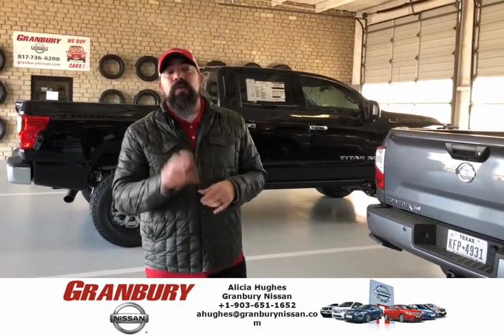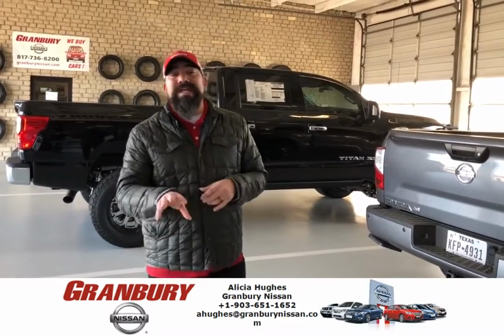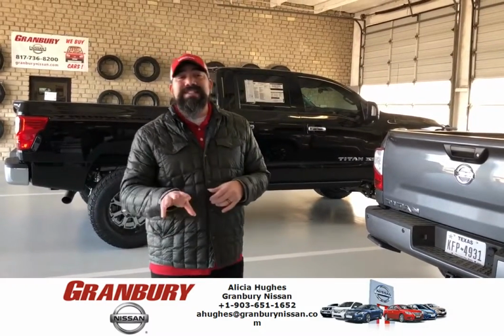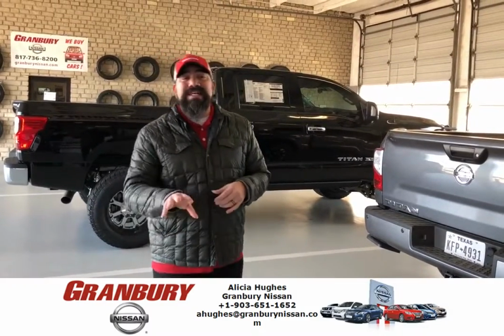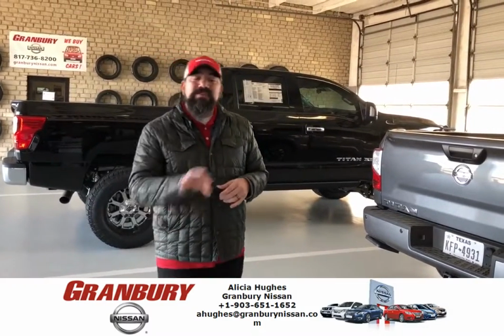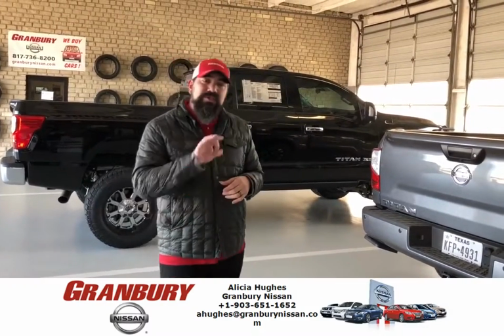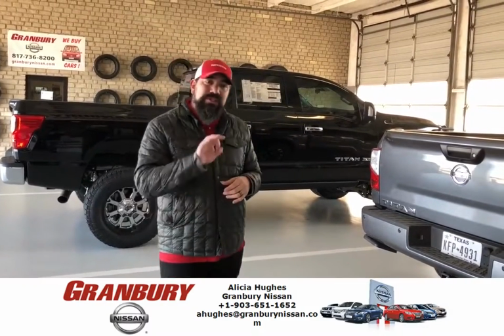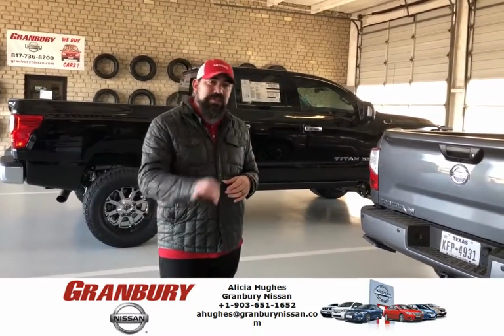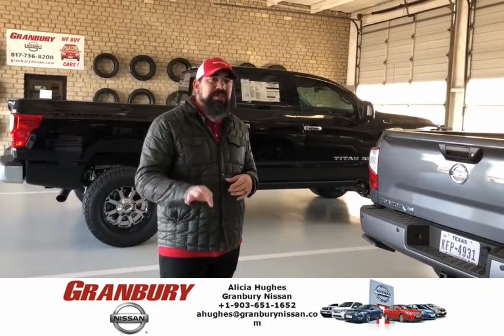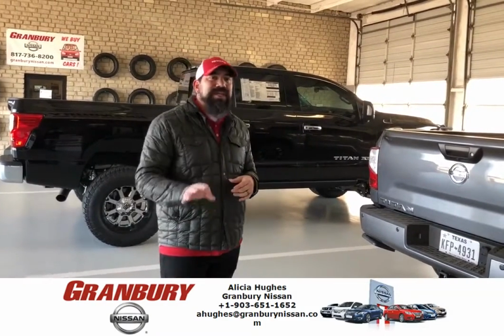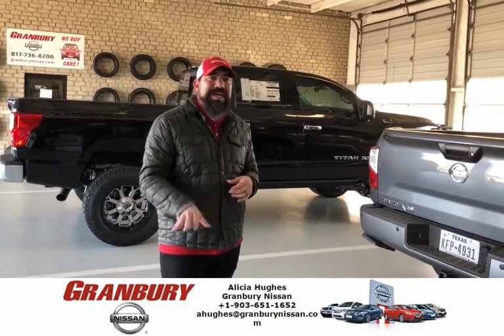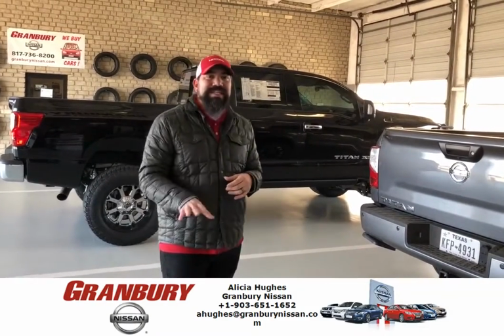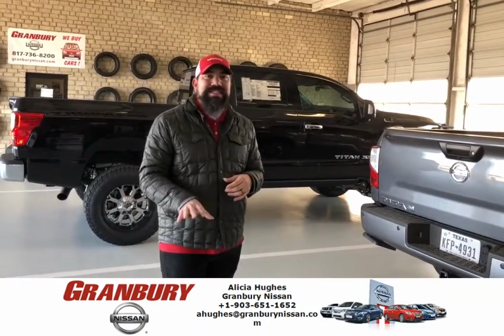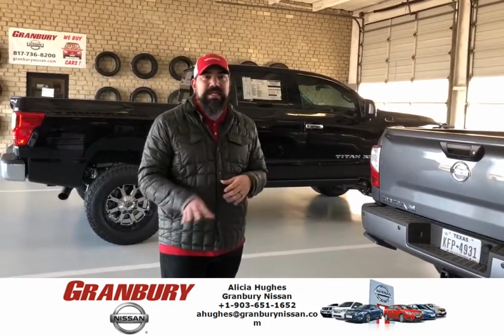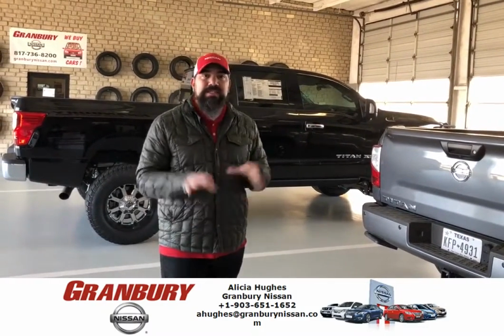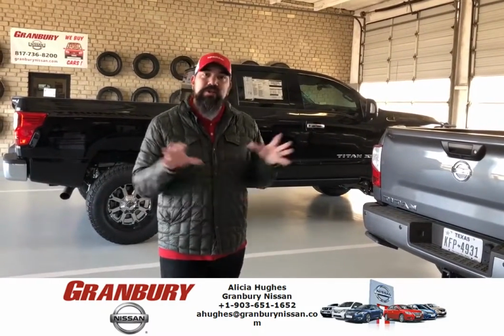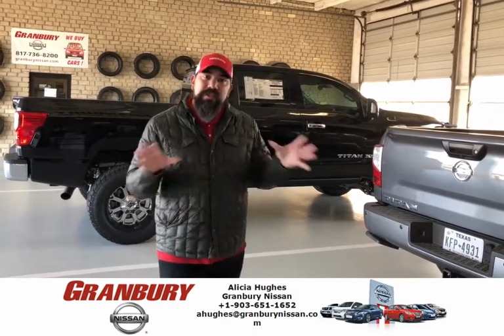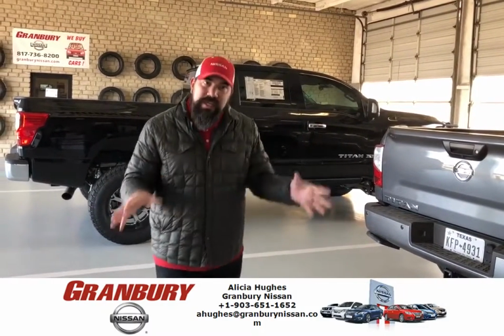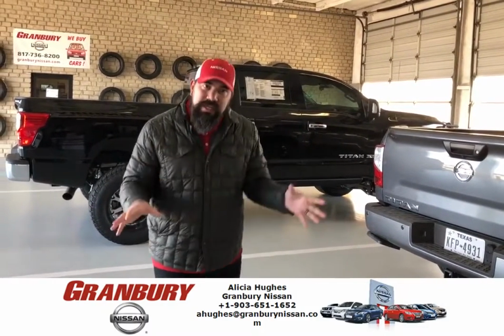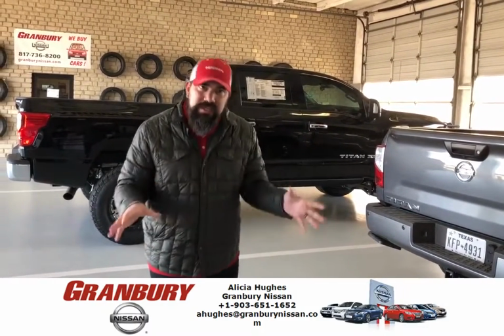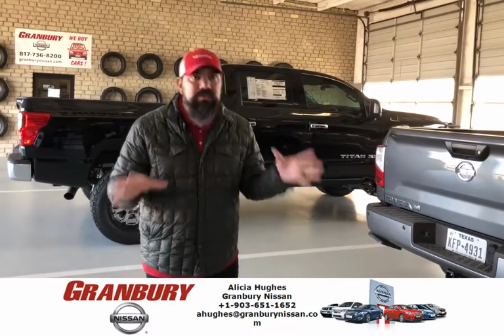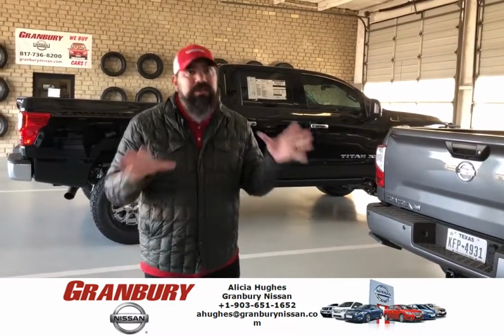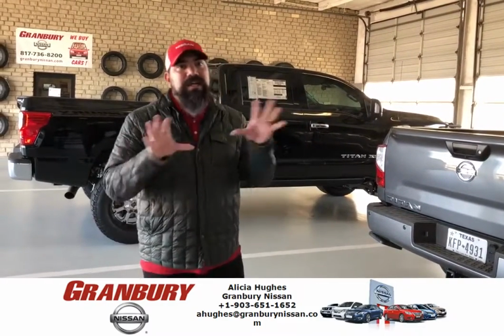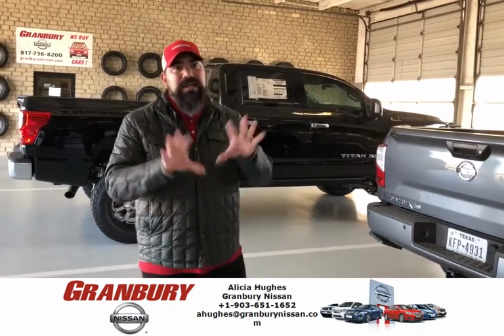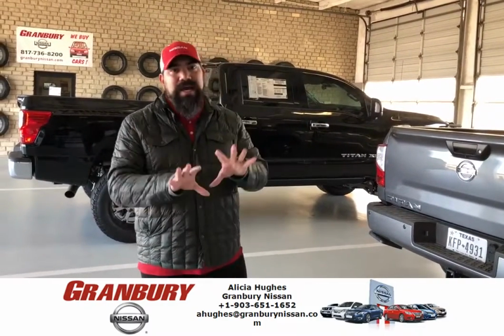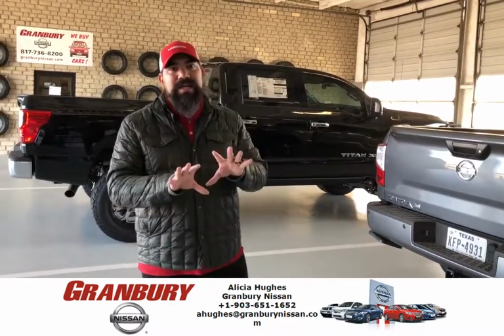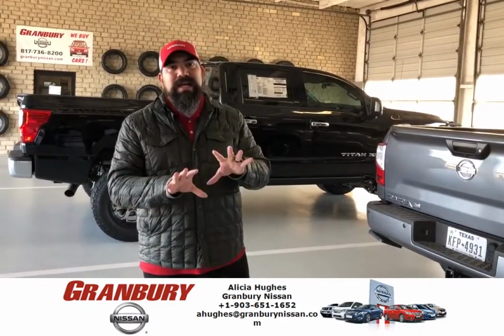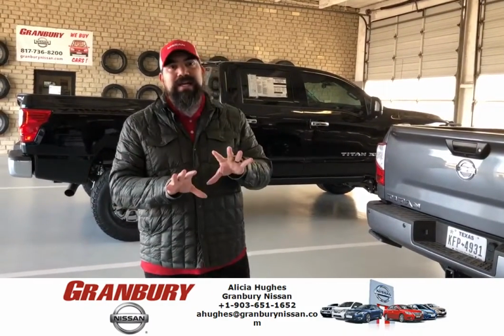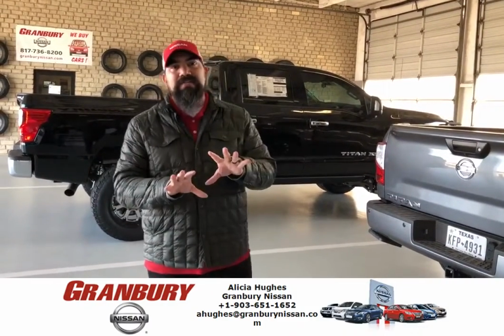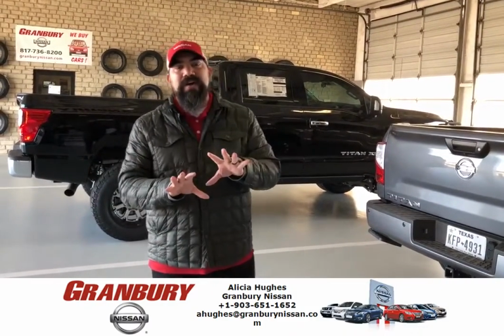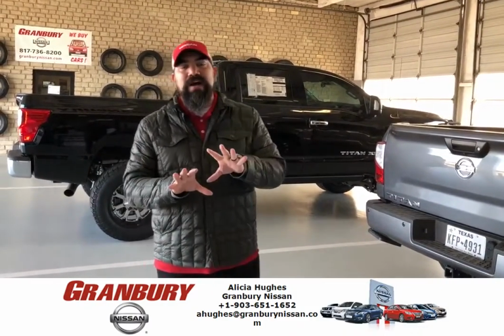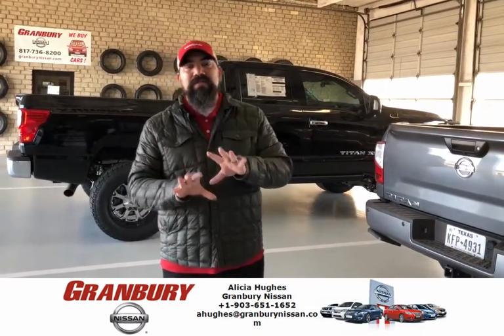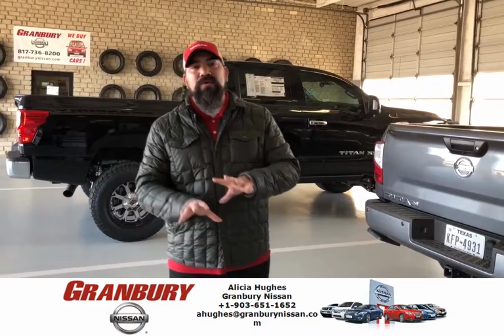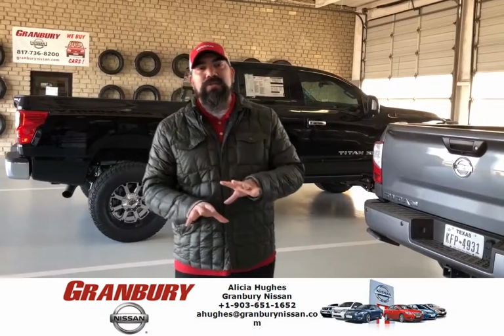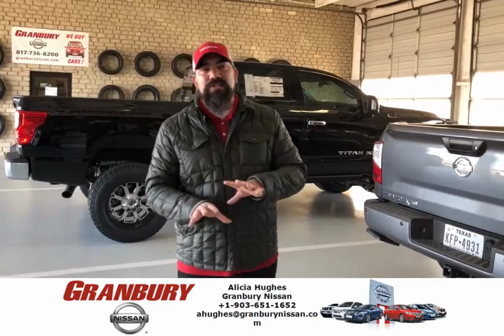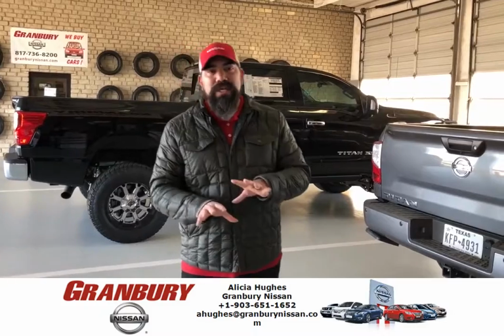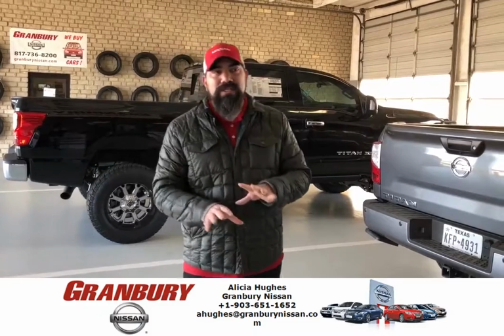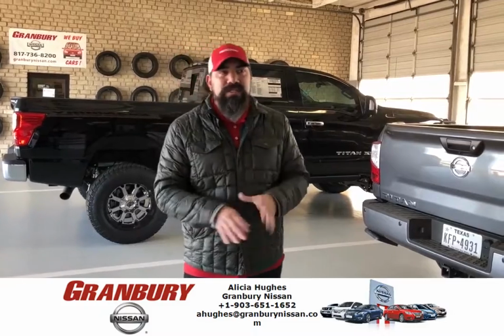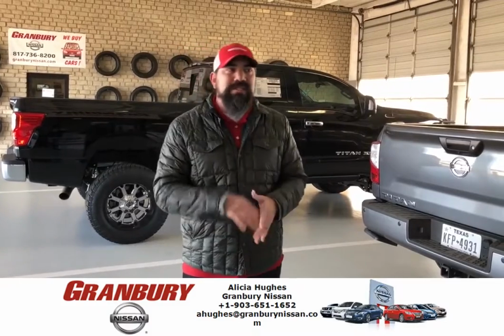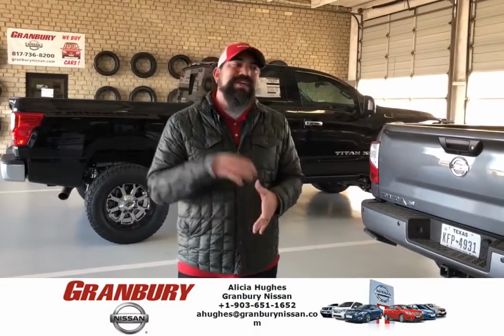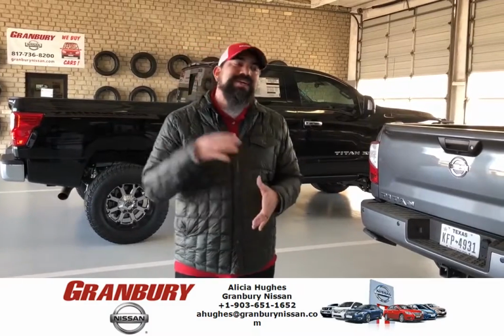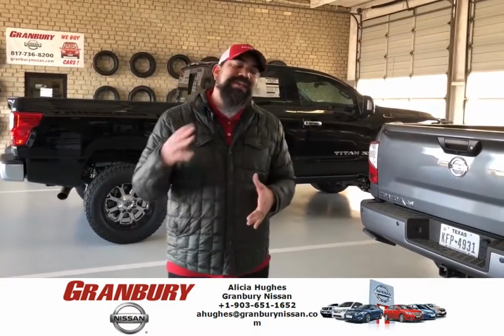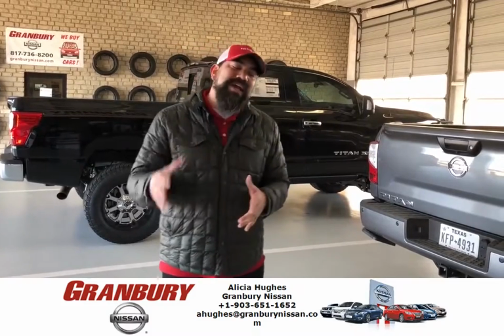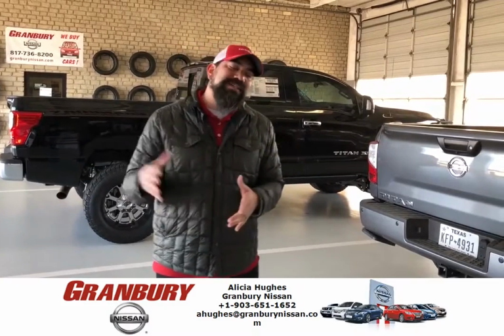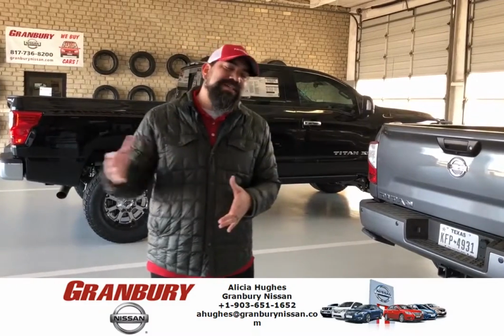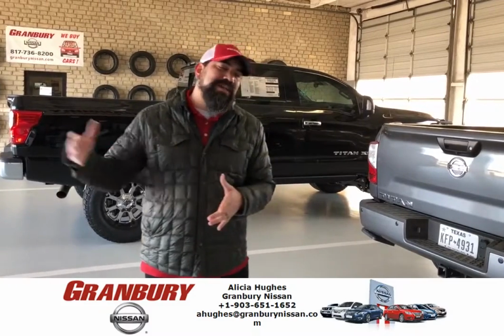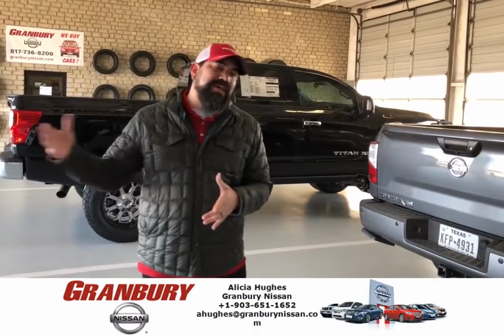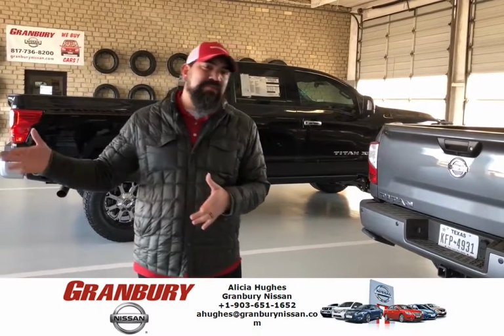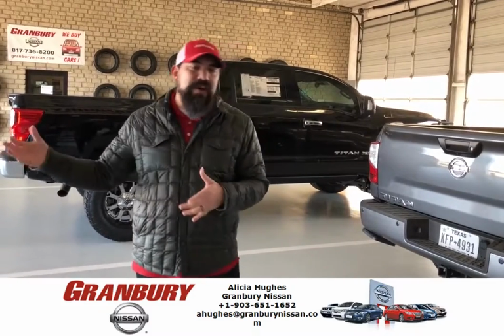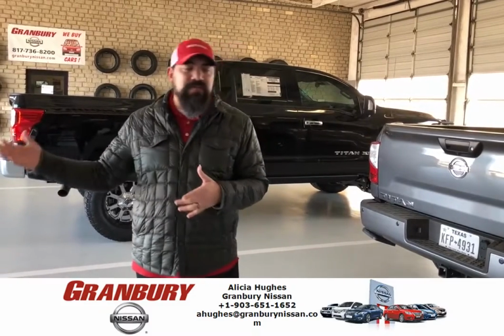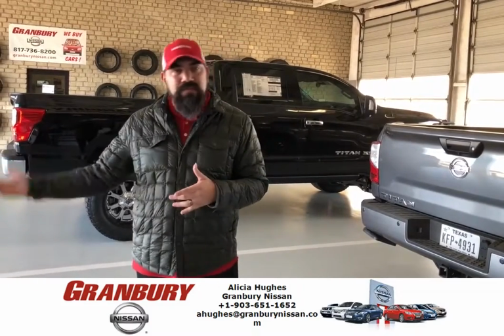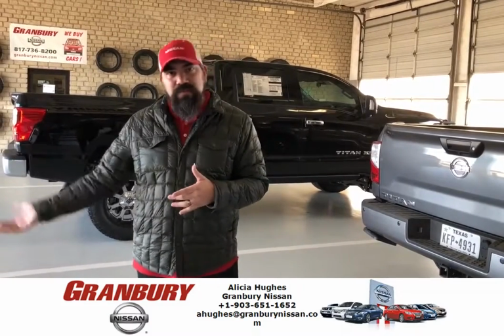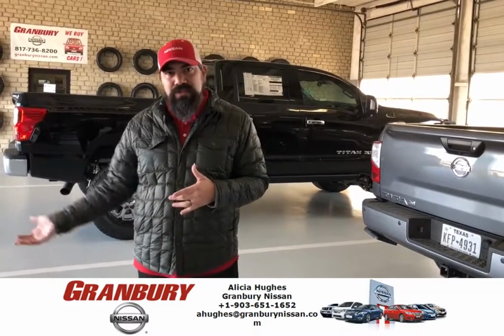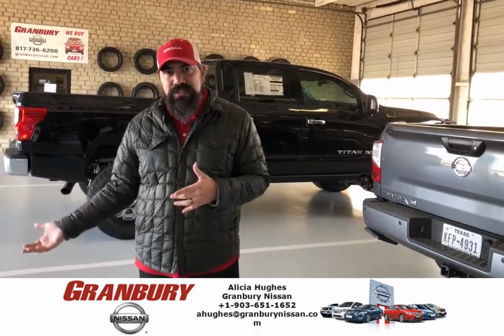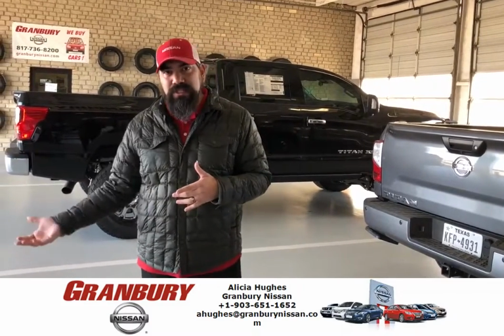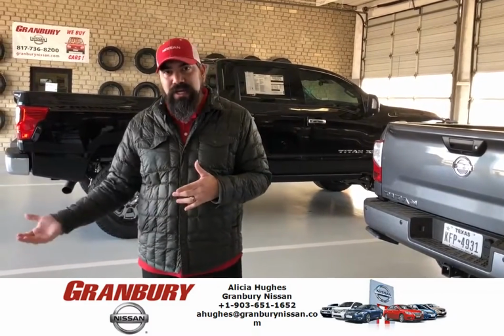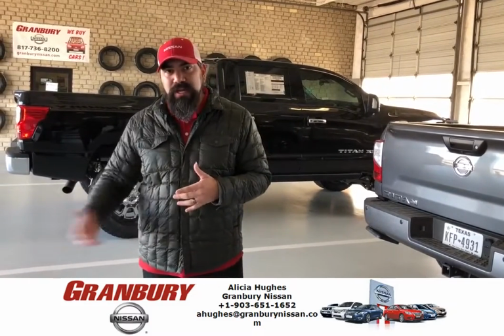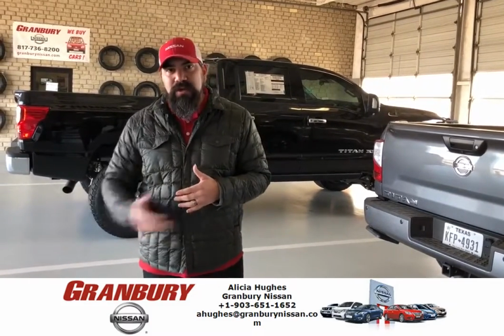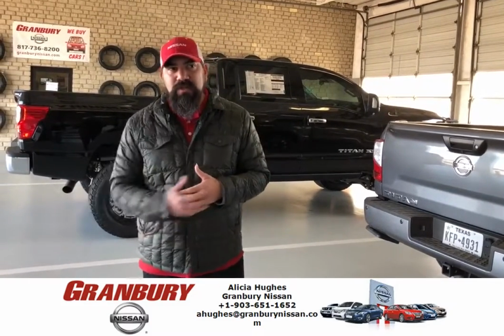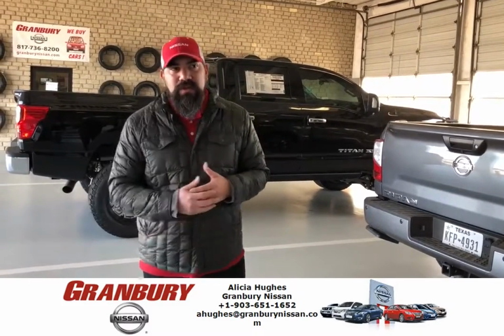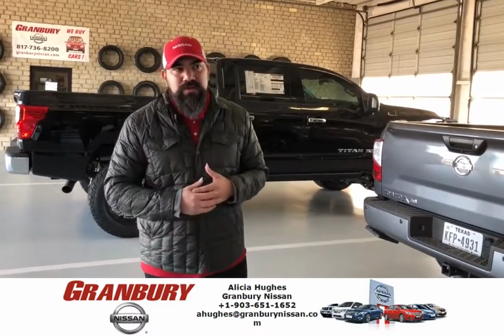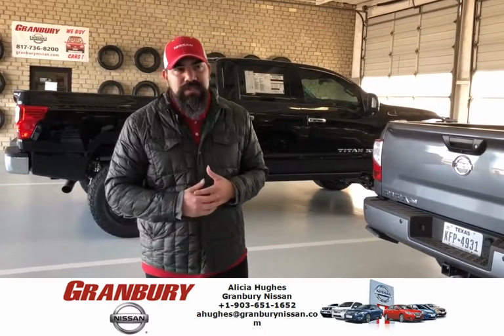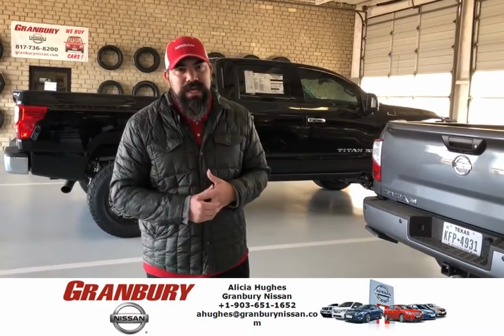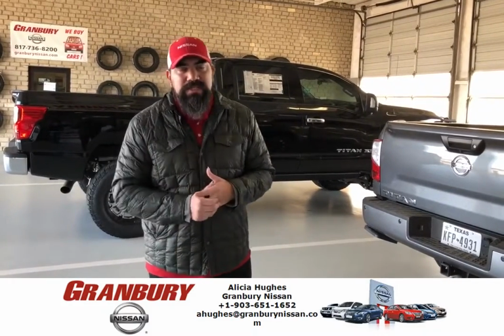Wednesdays are still ladies' days, so ladies, you get $9.95 oil changes and $19.95 for full synthetic on those days.